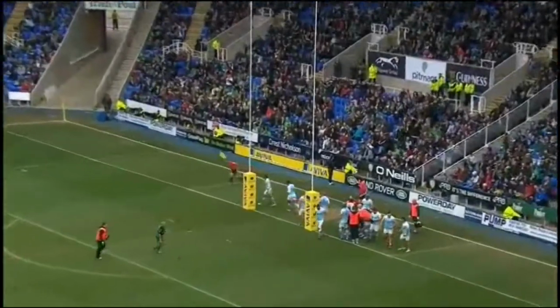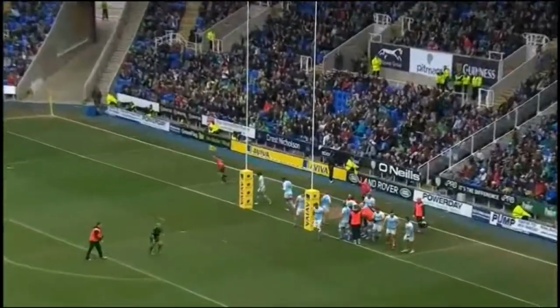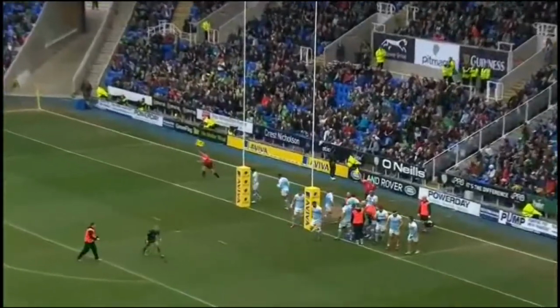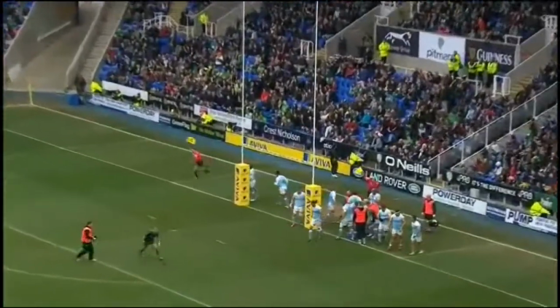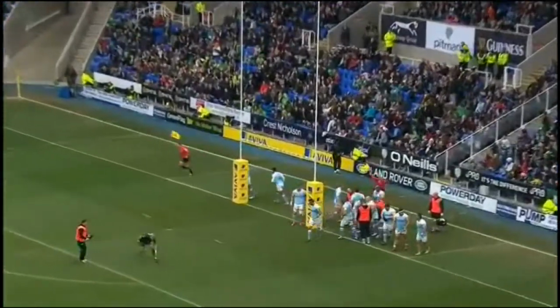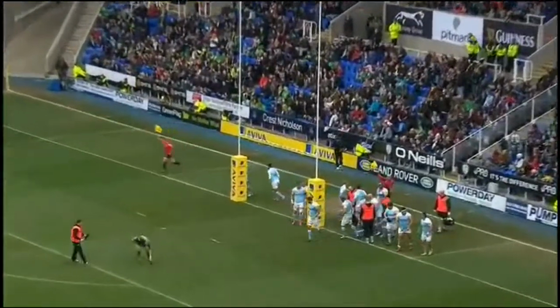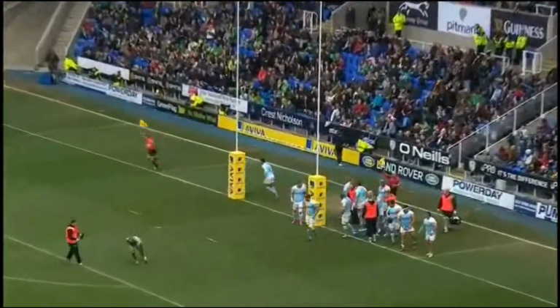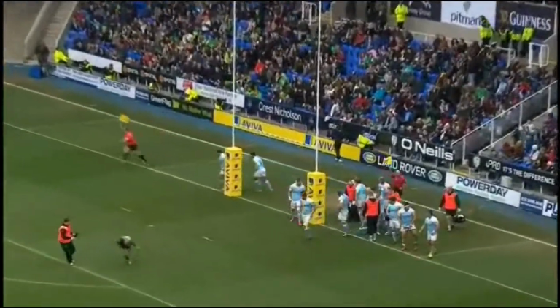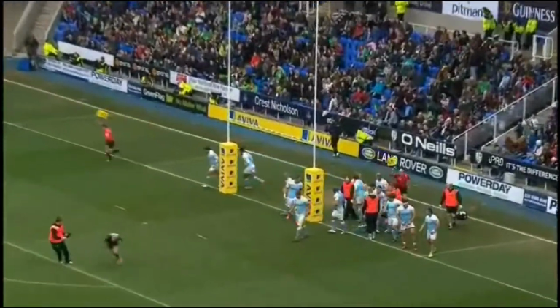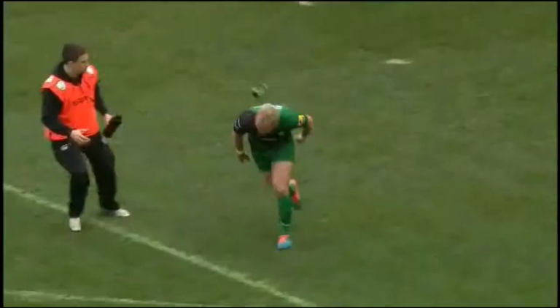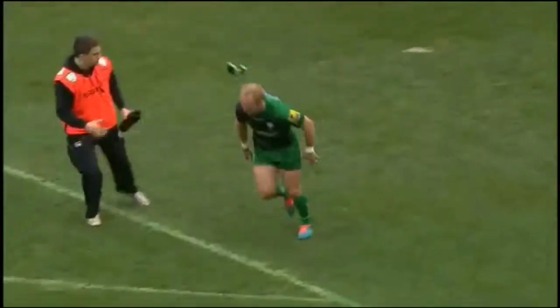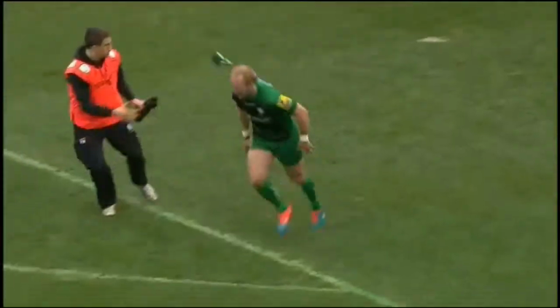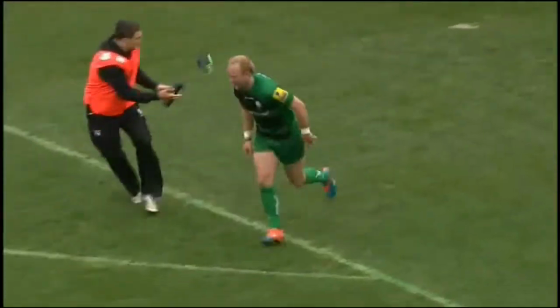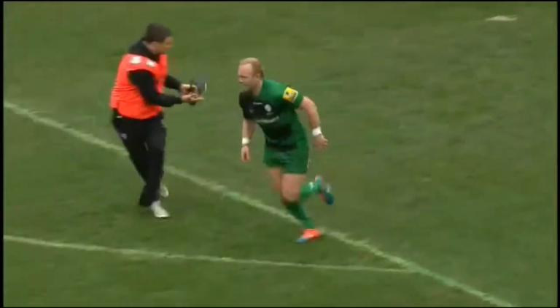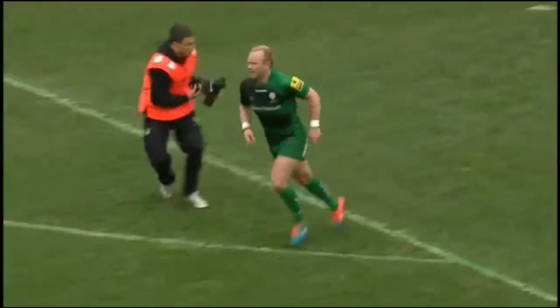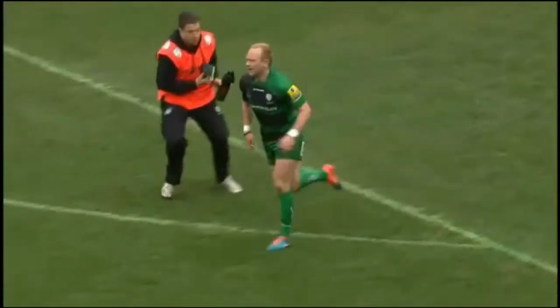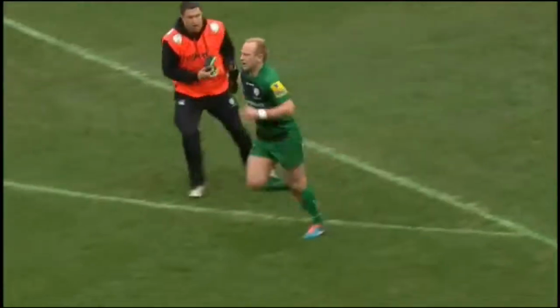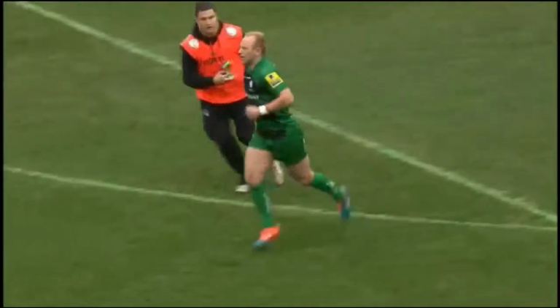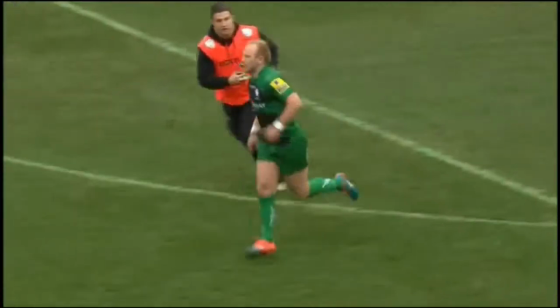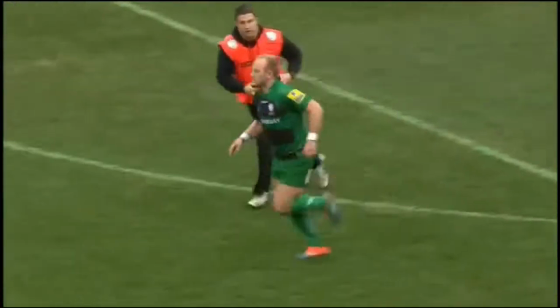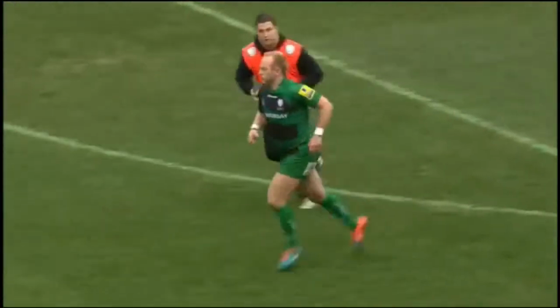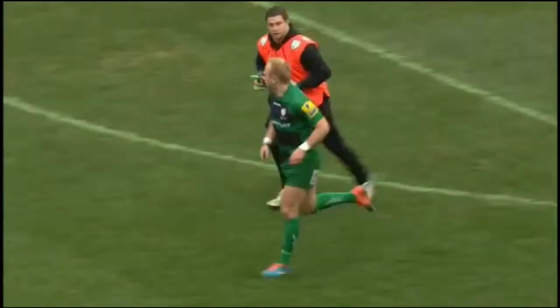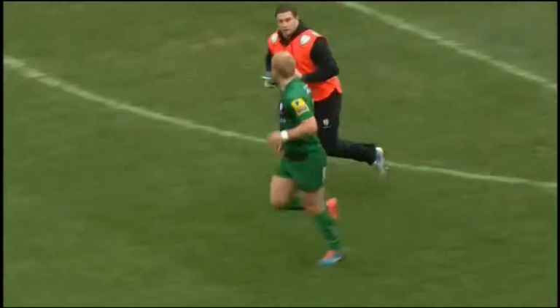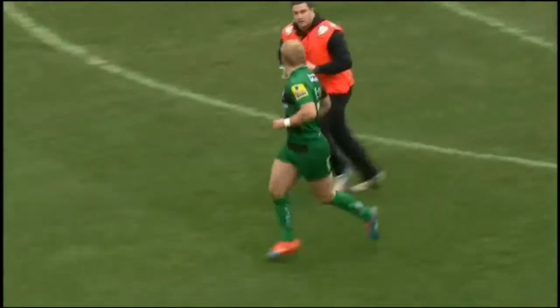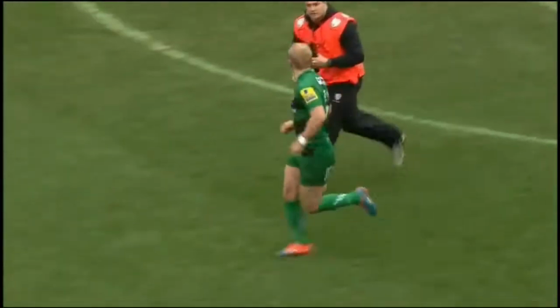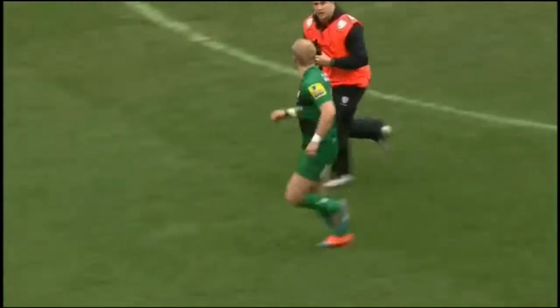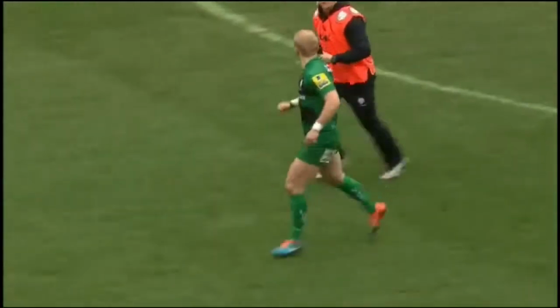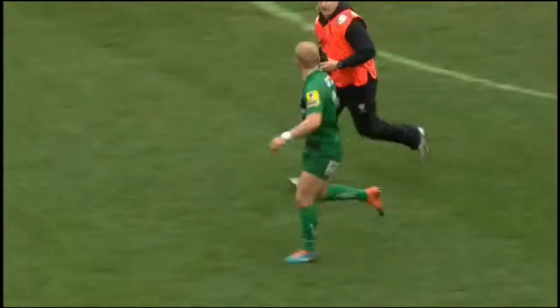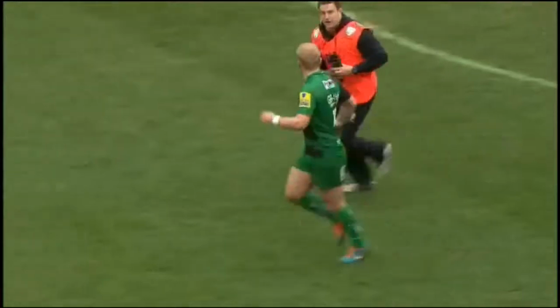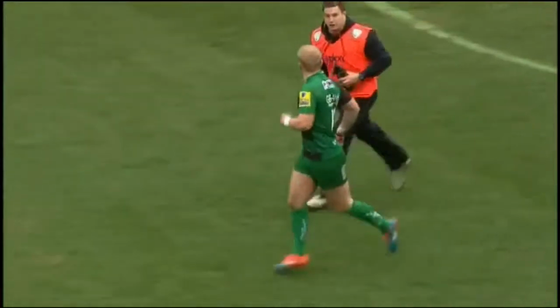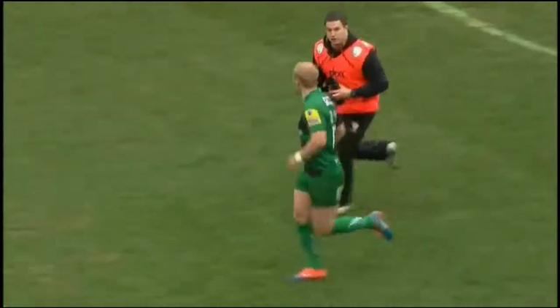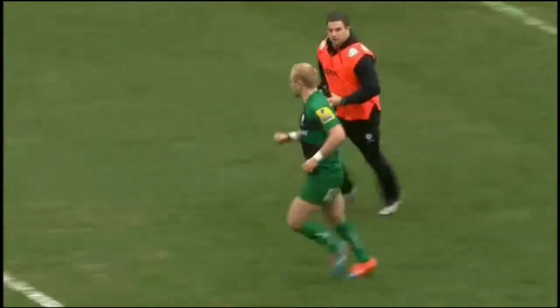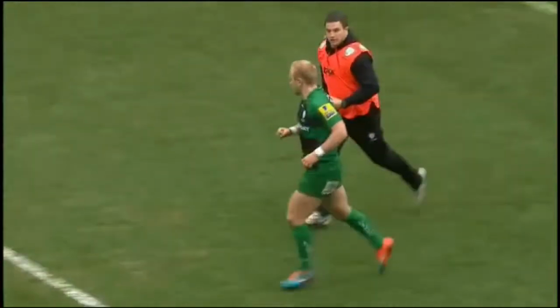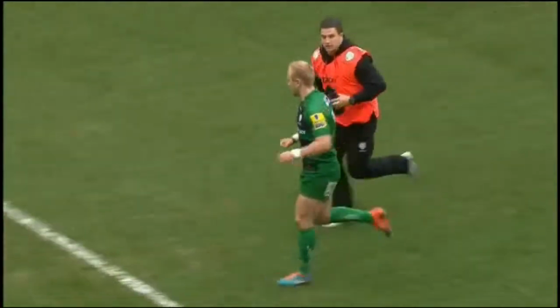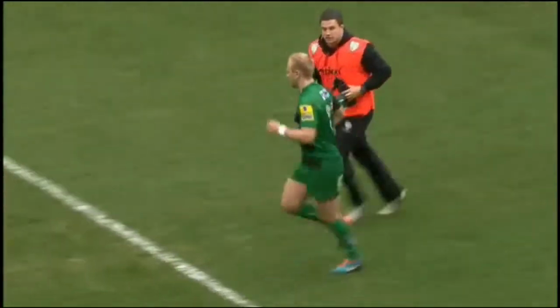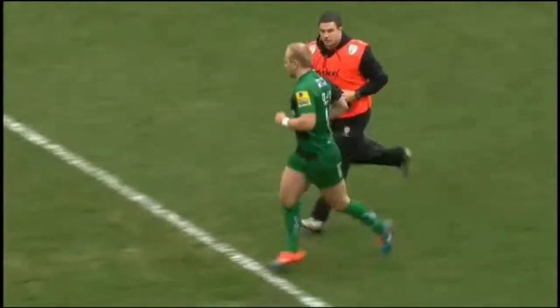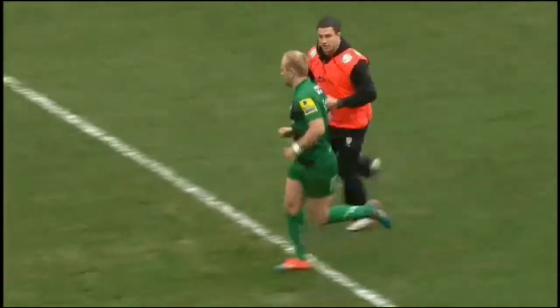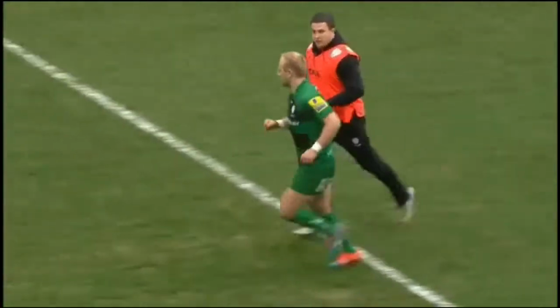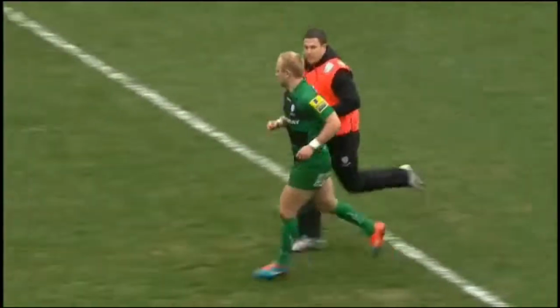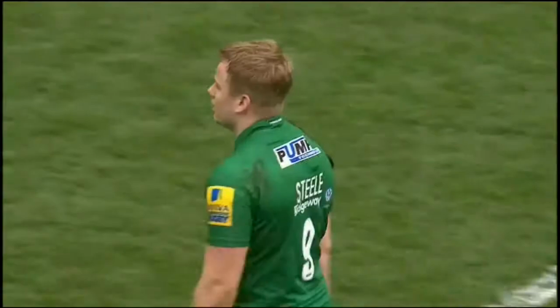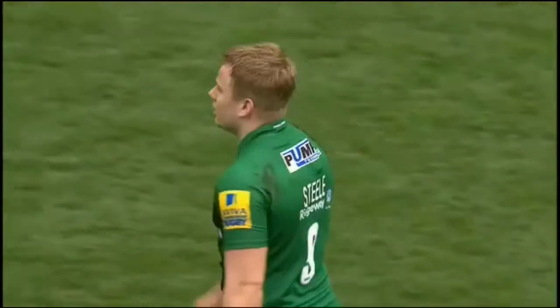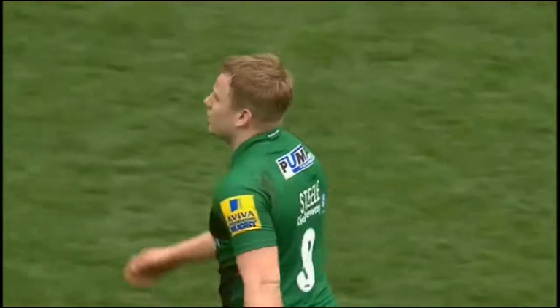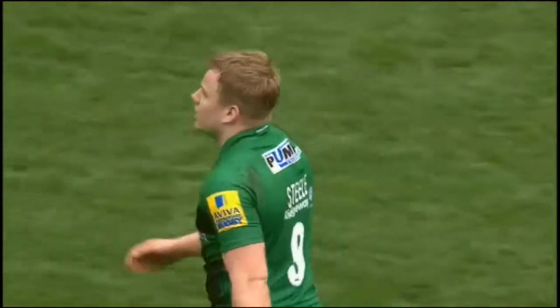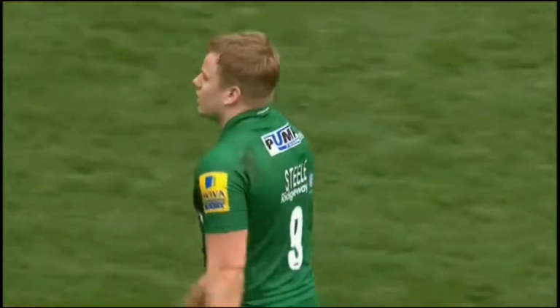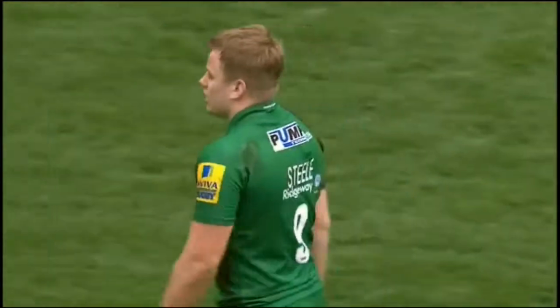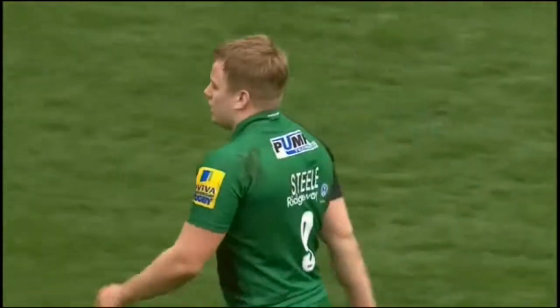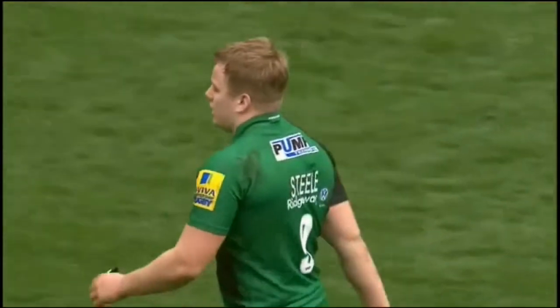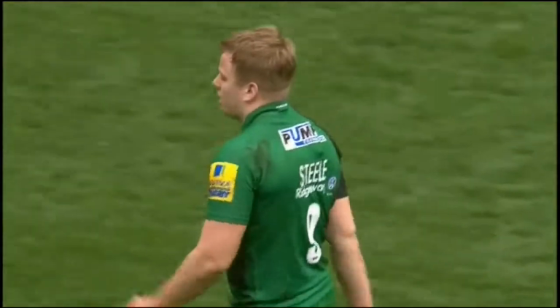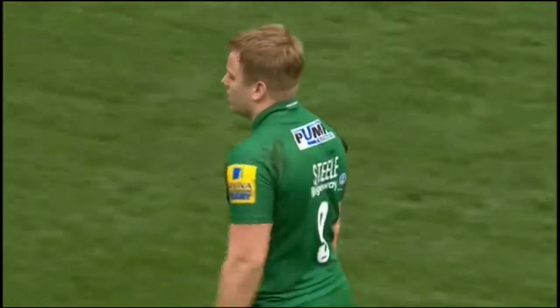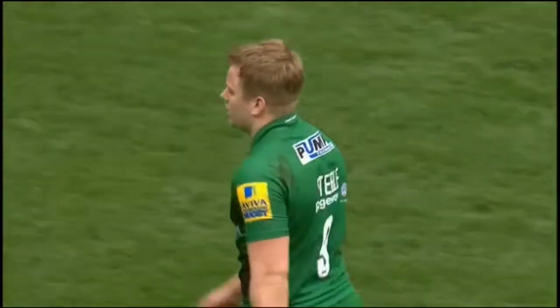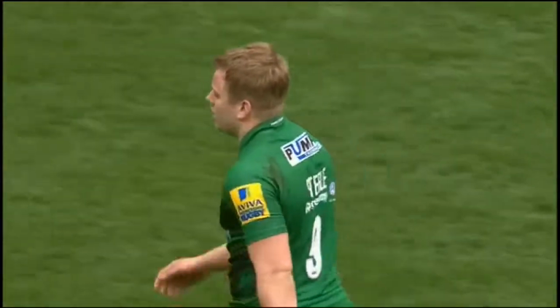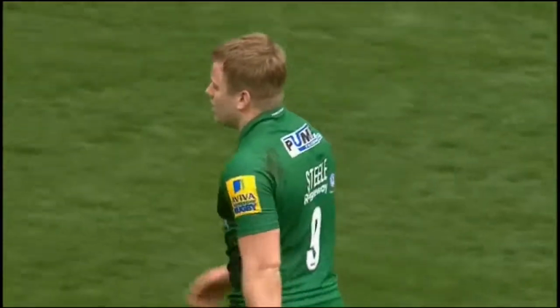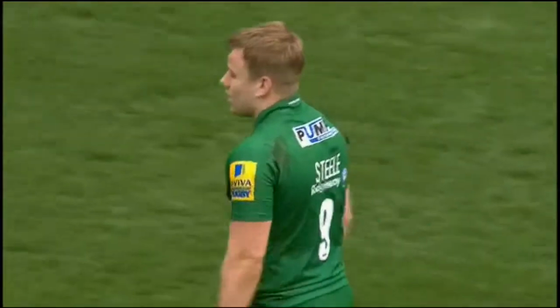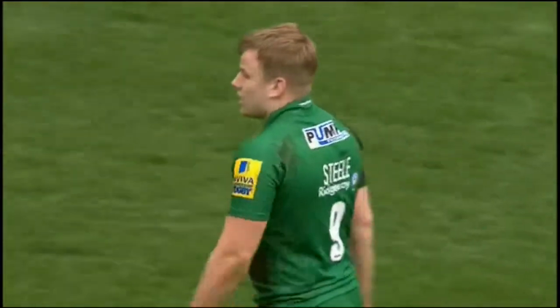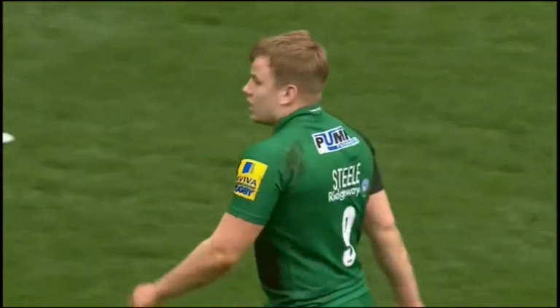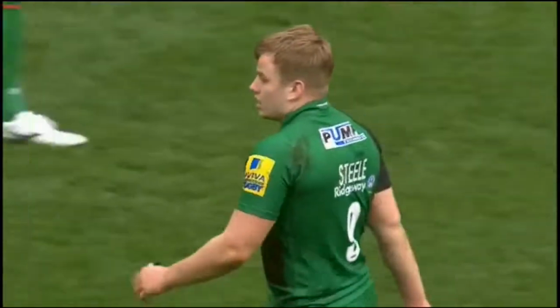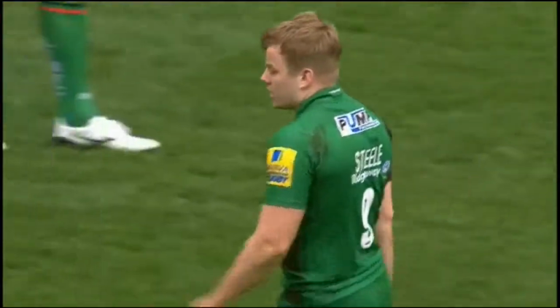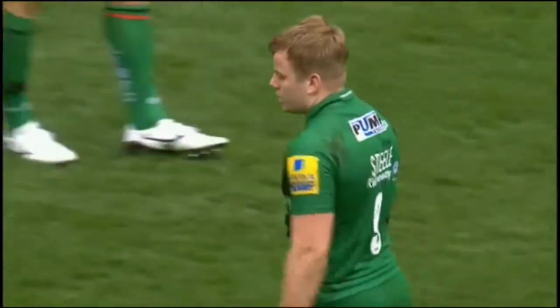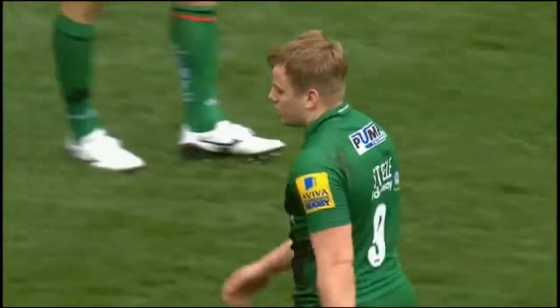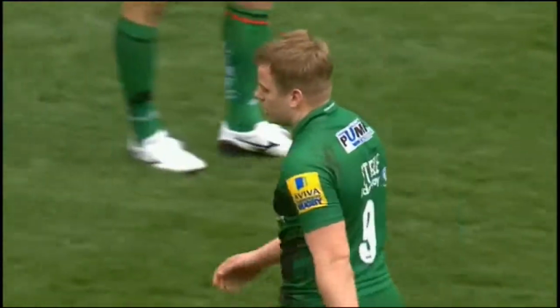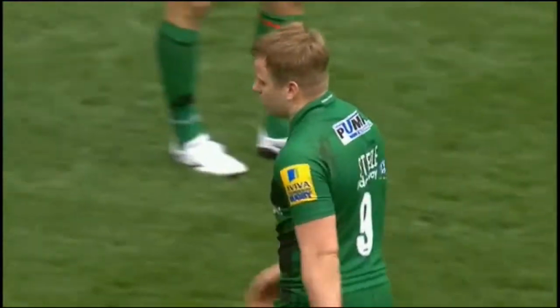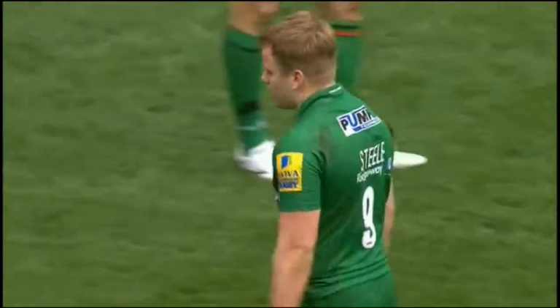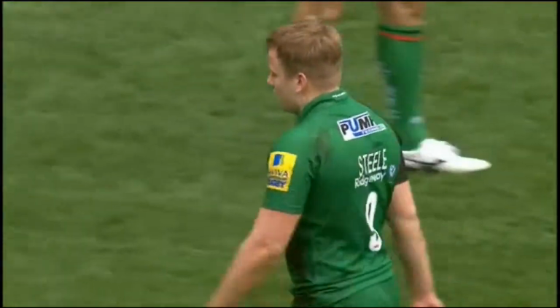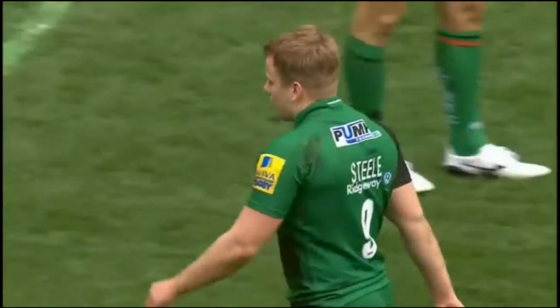Well, the kick to the corner worked. Gerrity with the straightforward conversion, and London Irish are playing all the rugby at the moment.